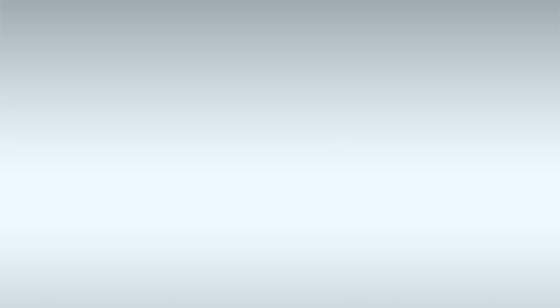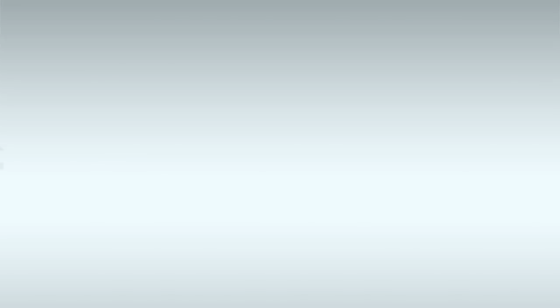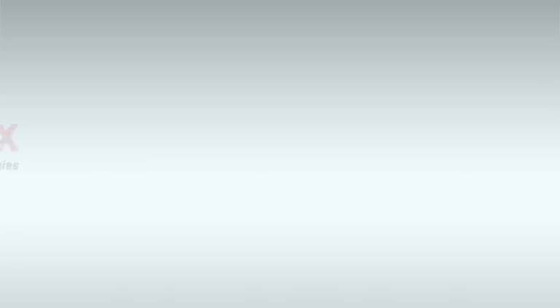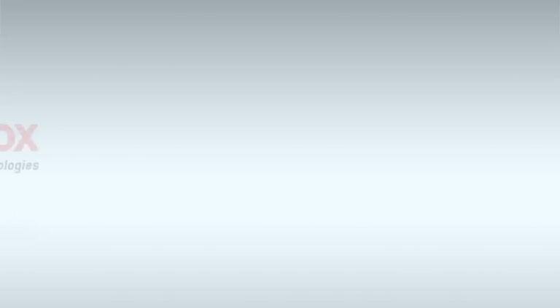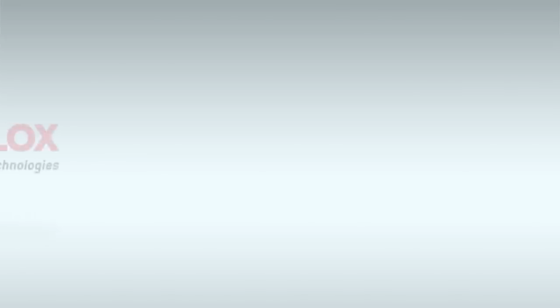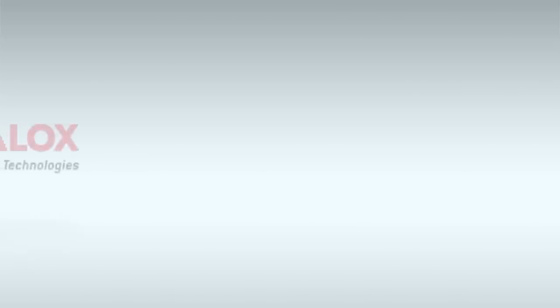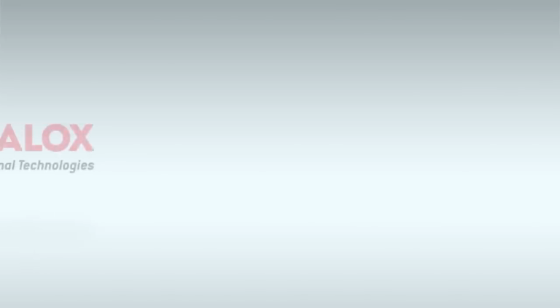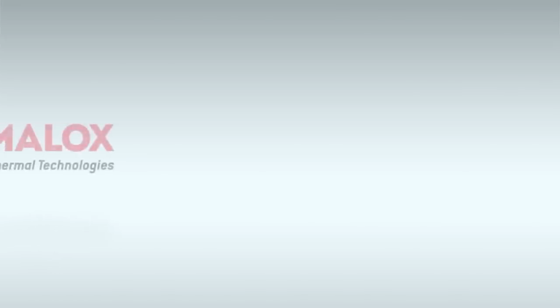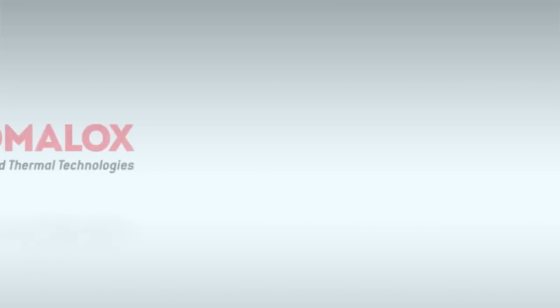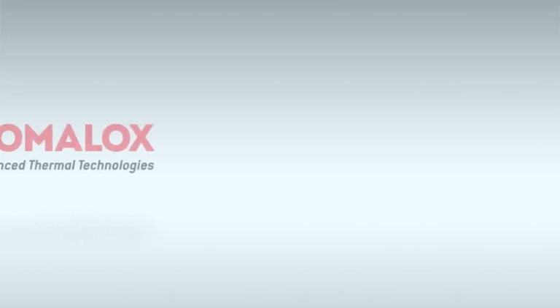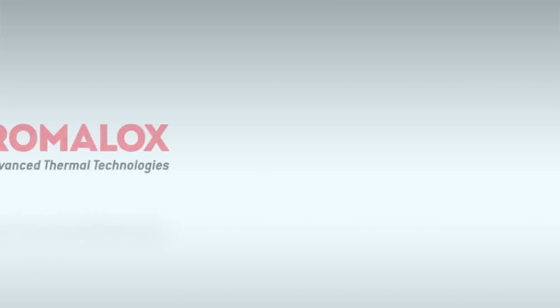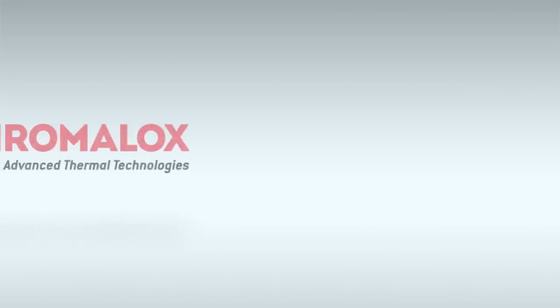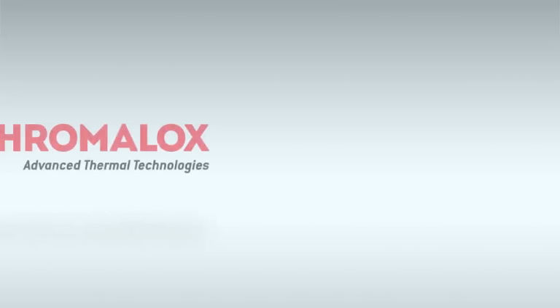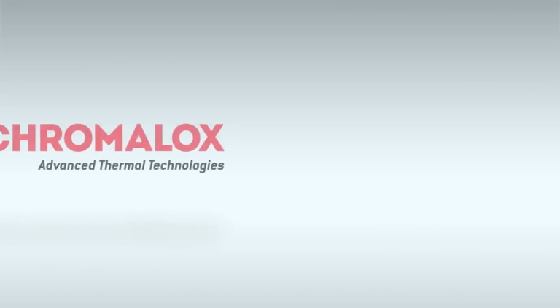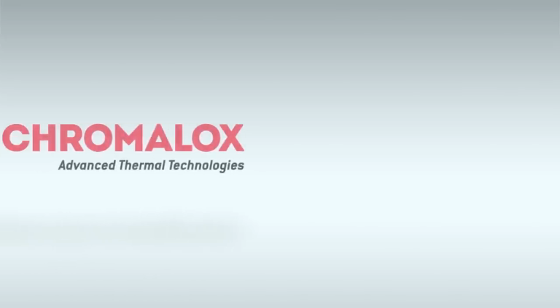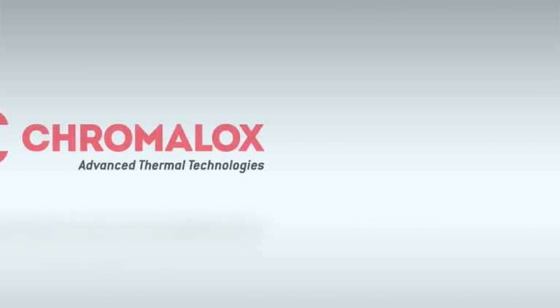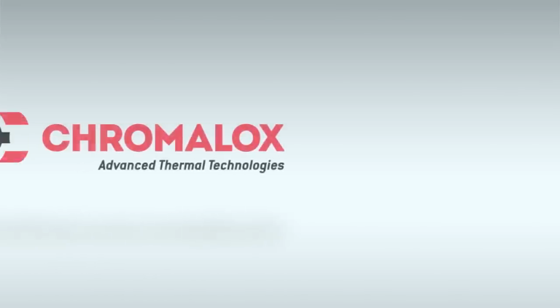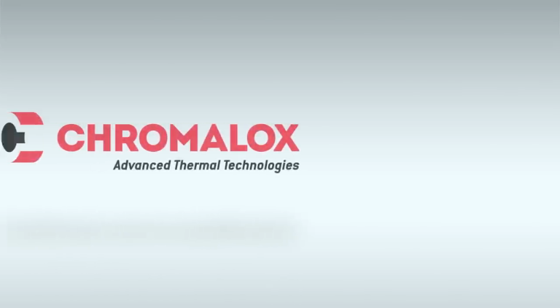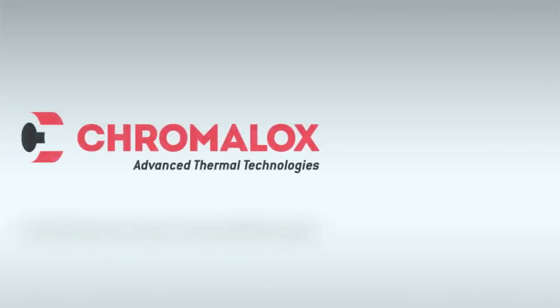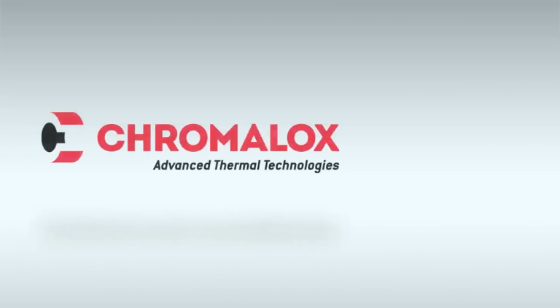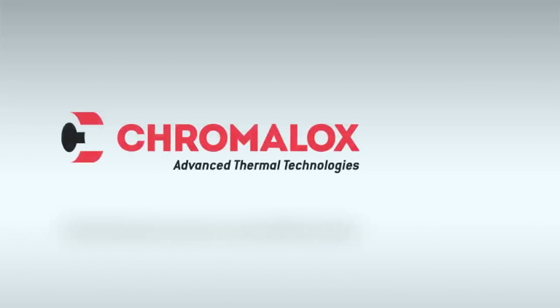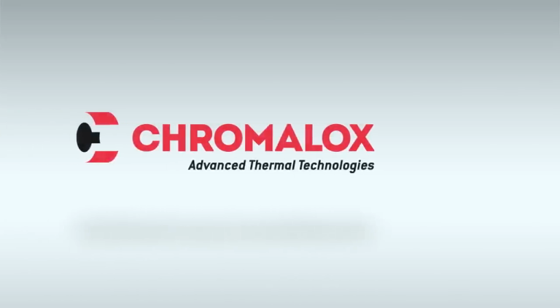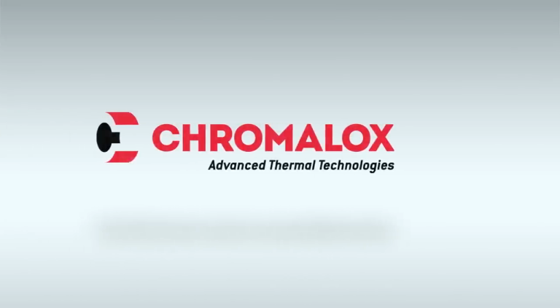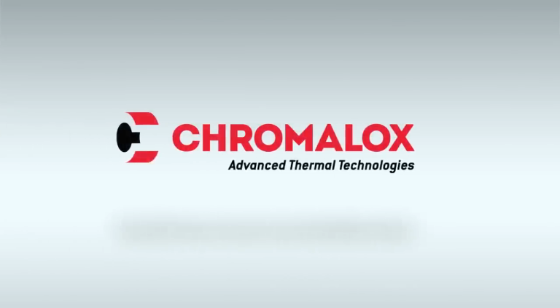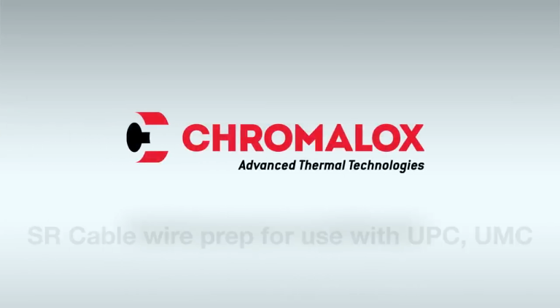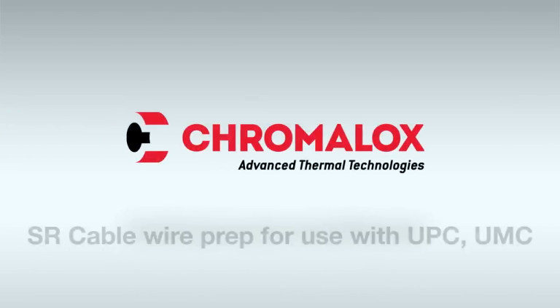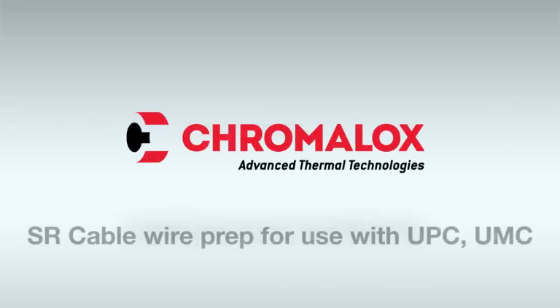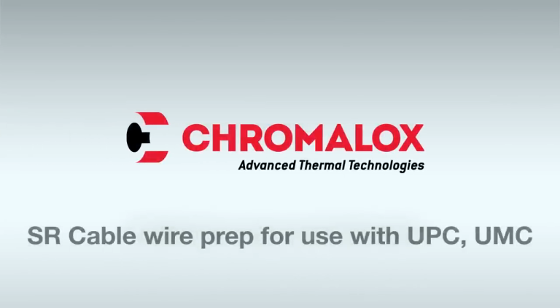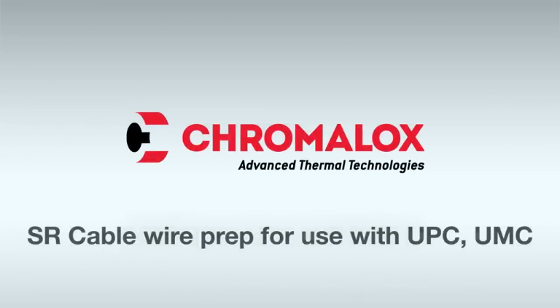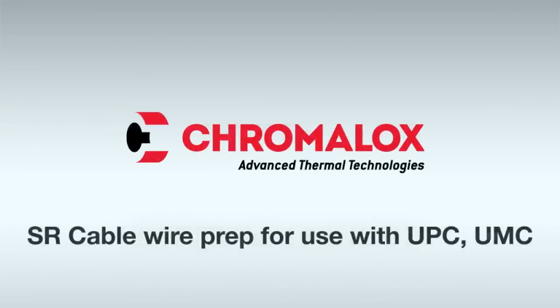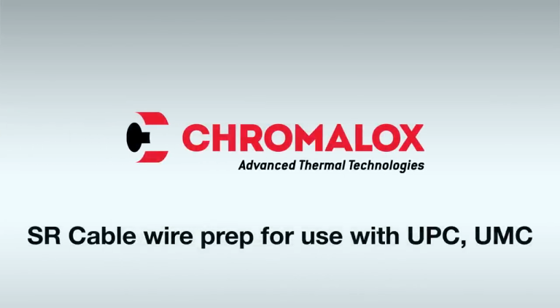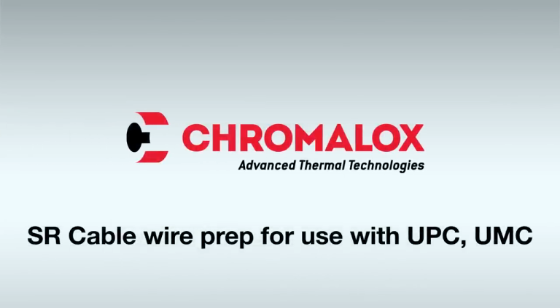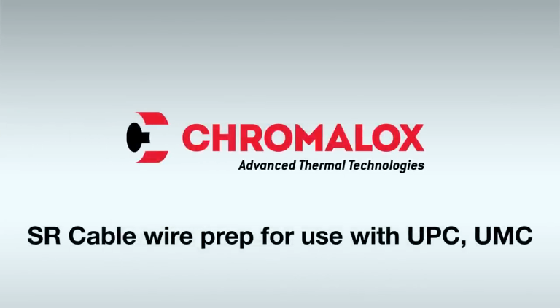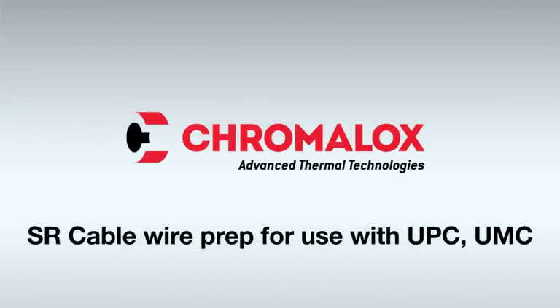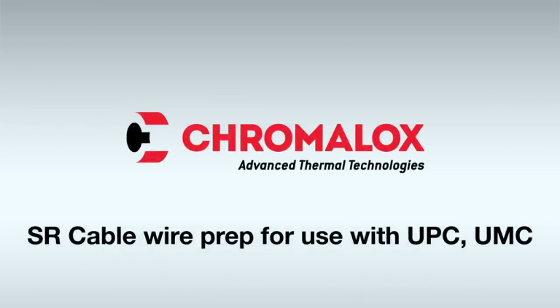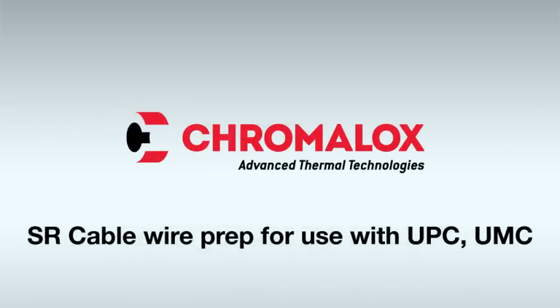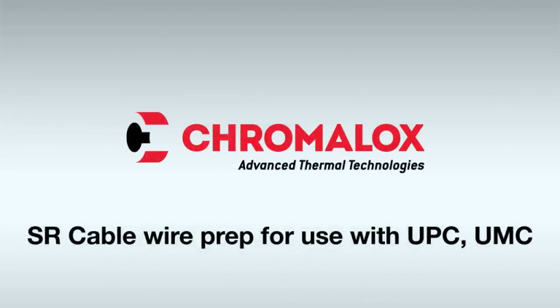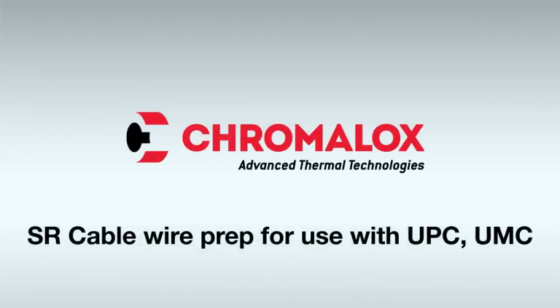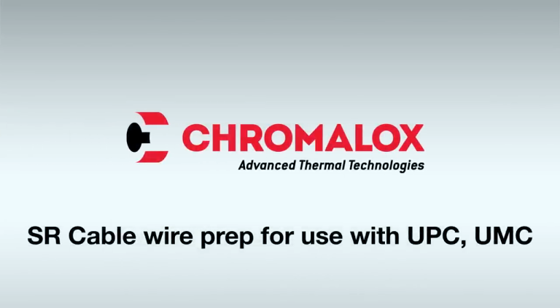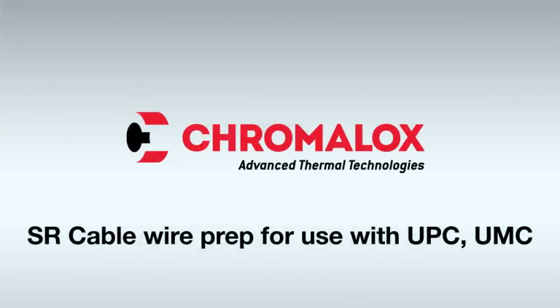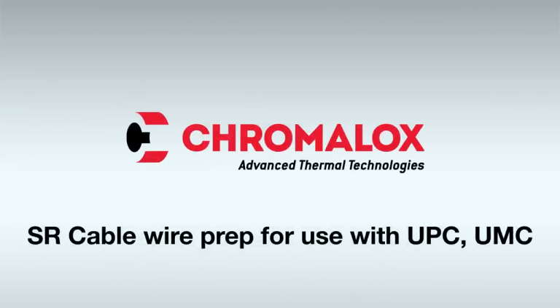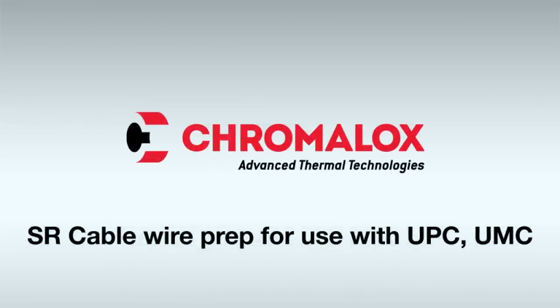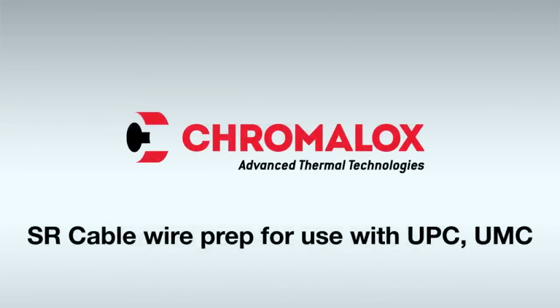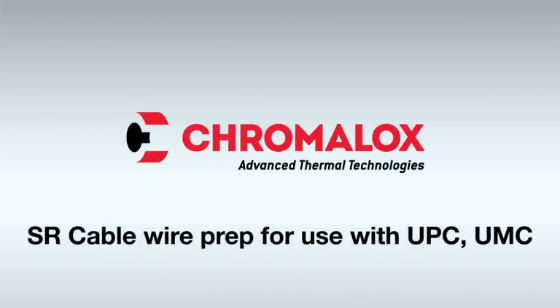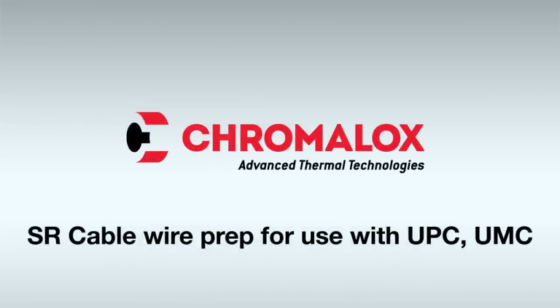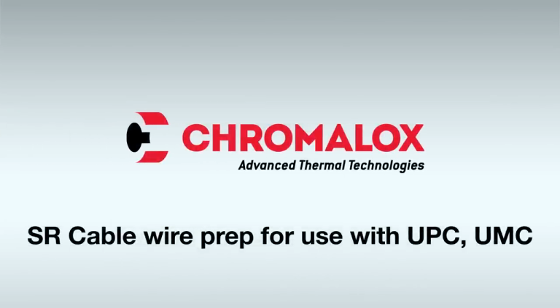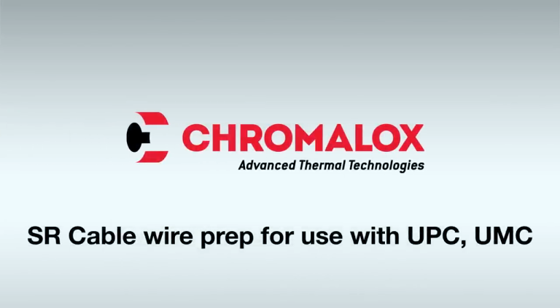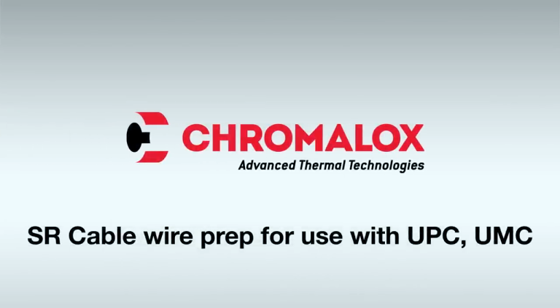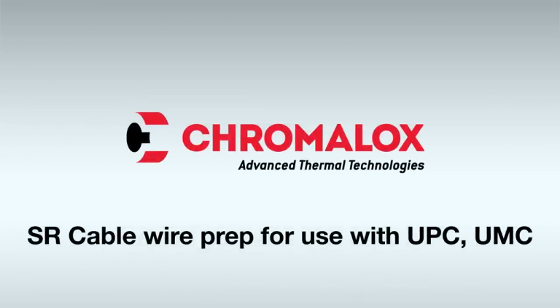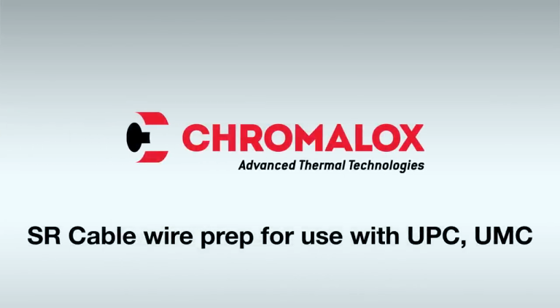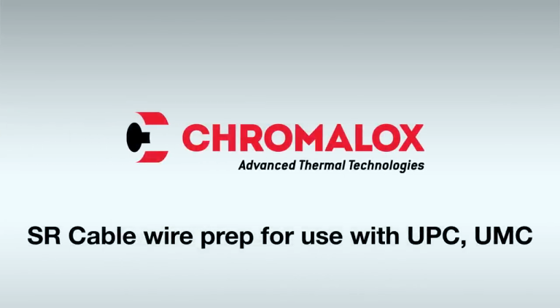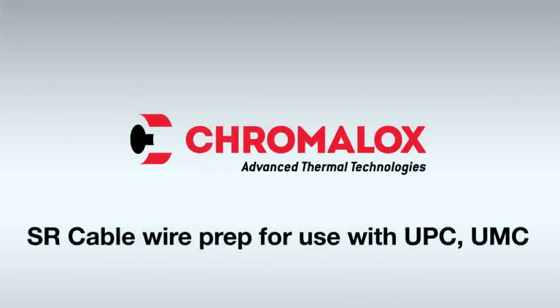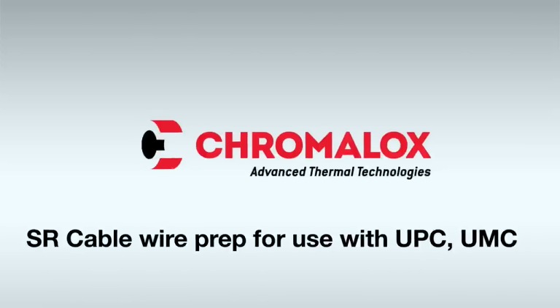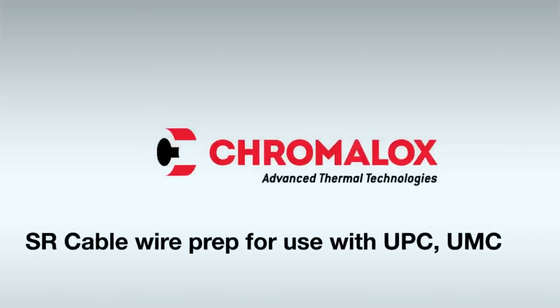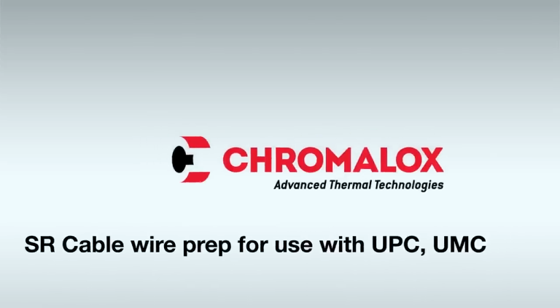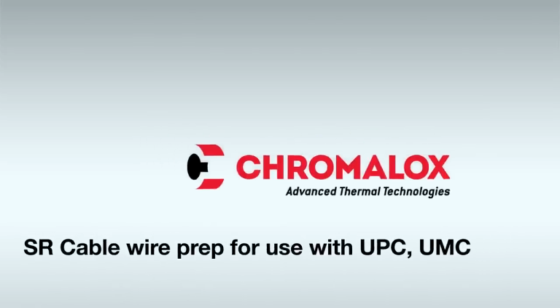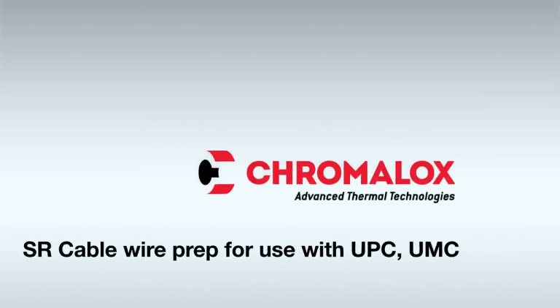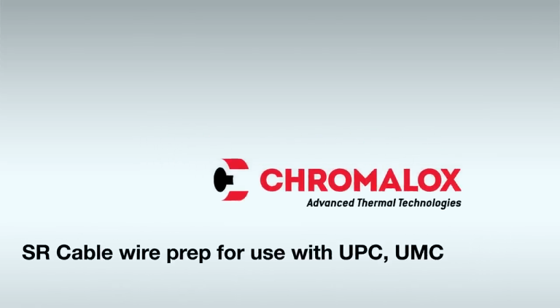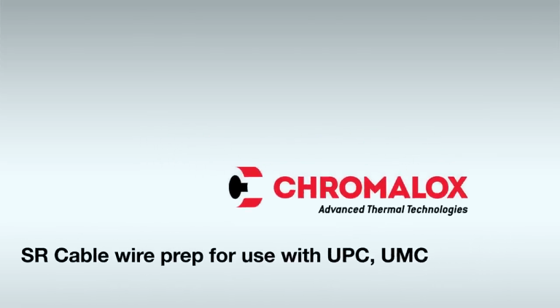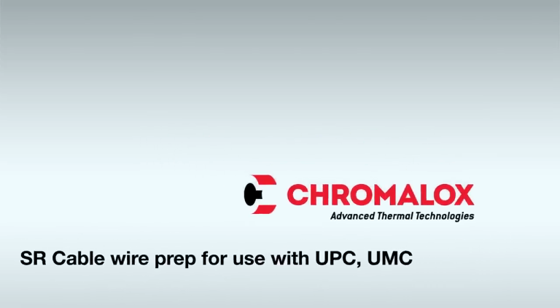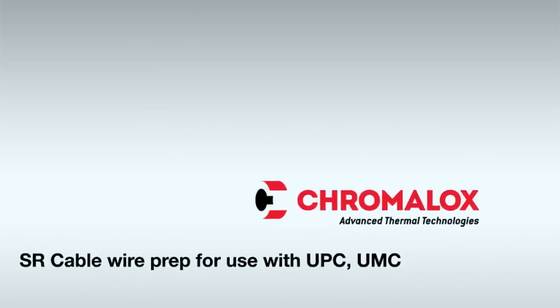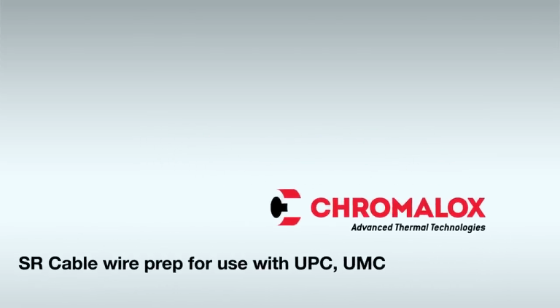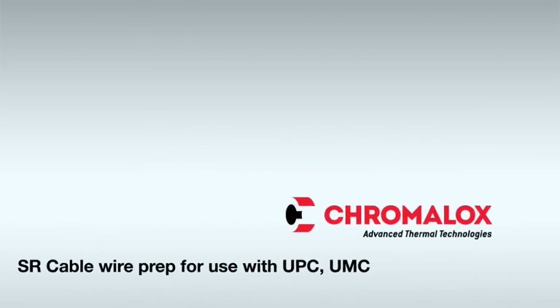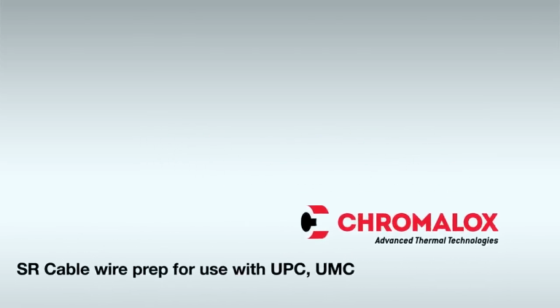This video covers the wire preparation of self-regulating cables for use with the Chromalox U-Series Kits.